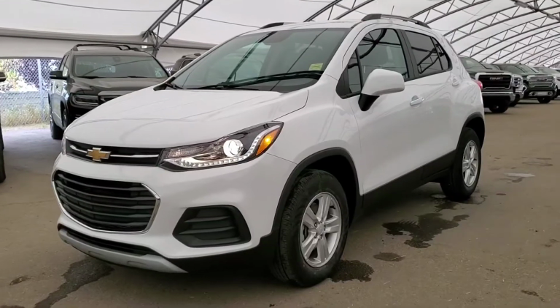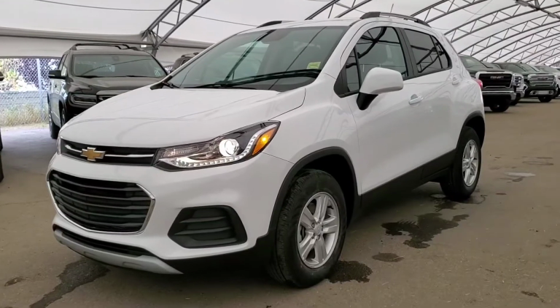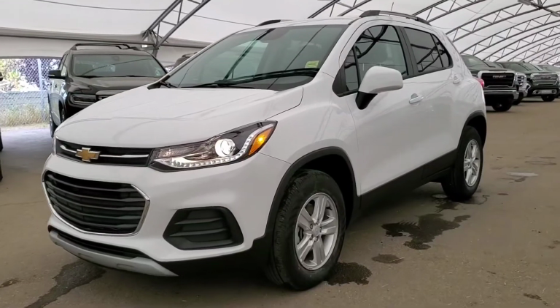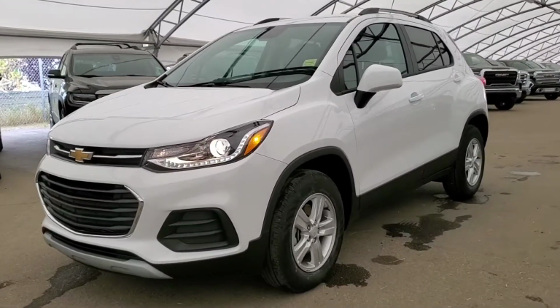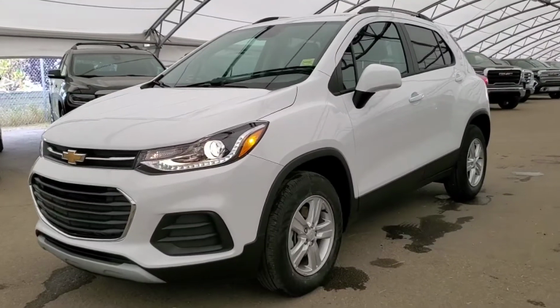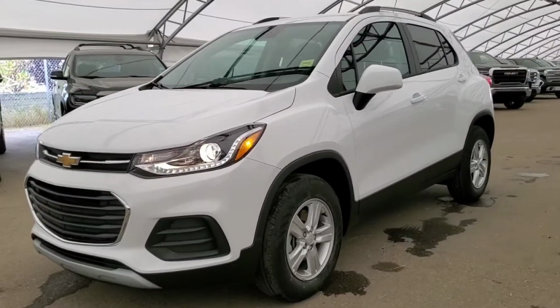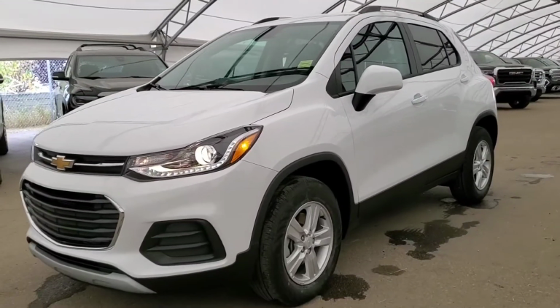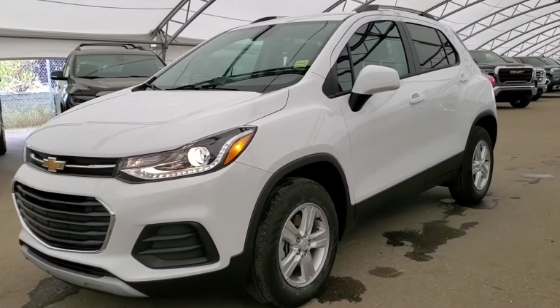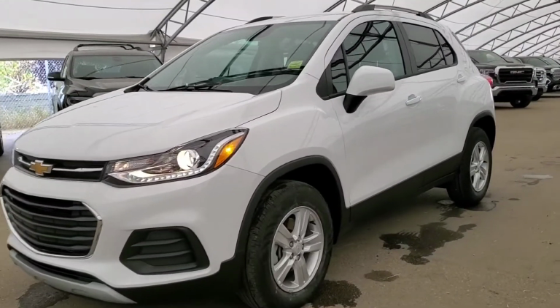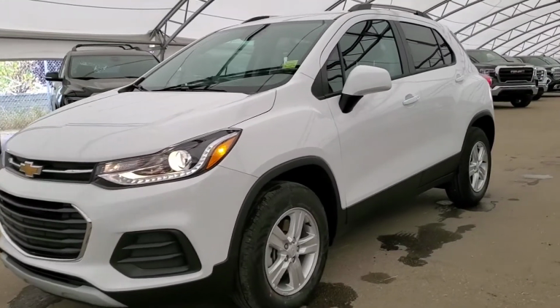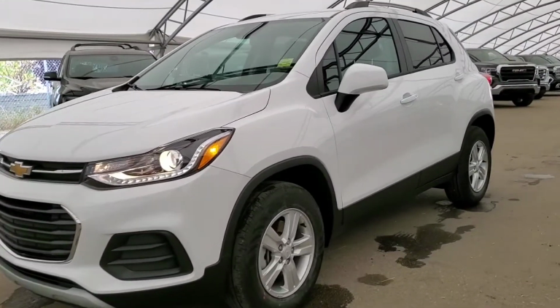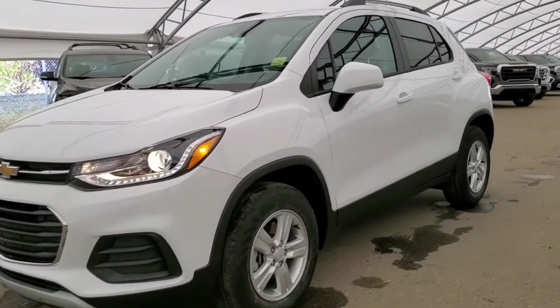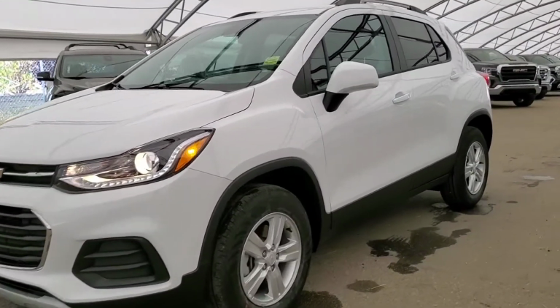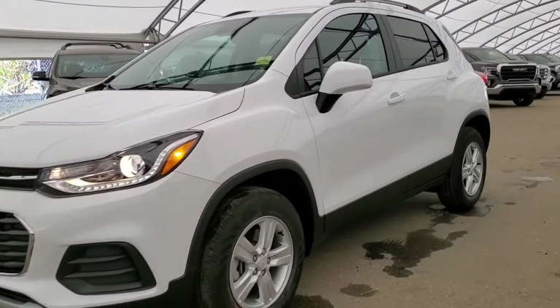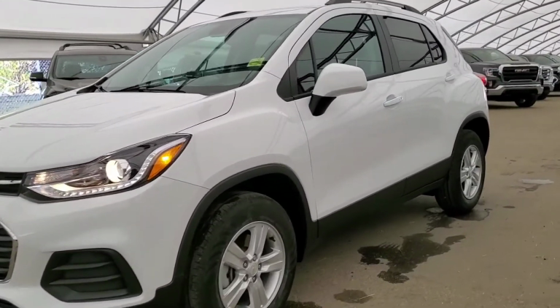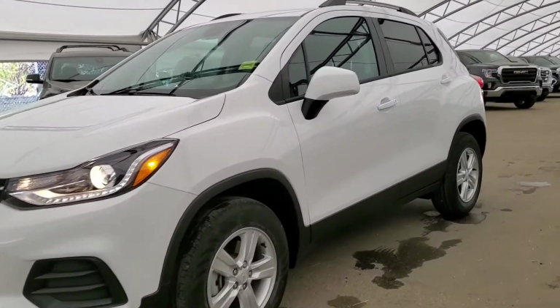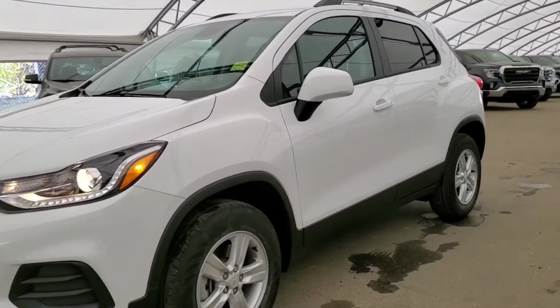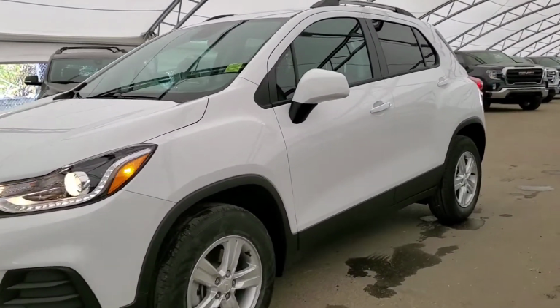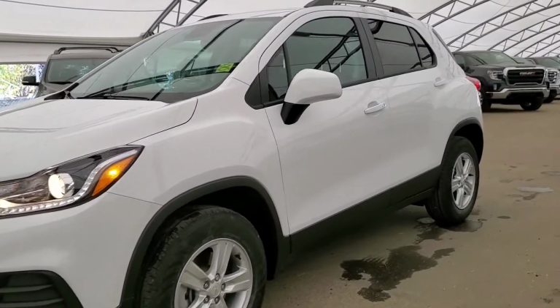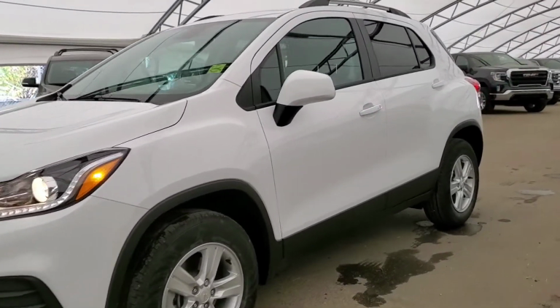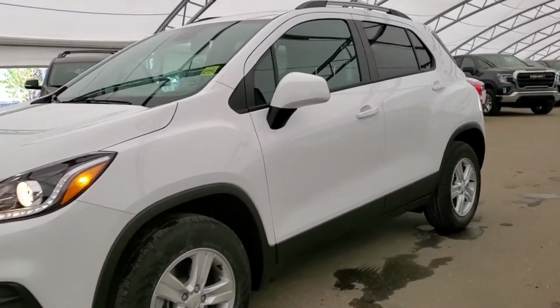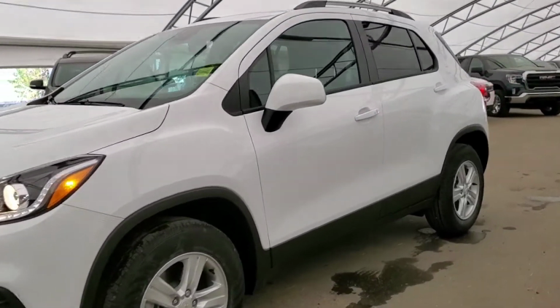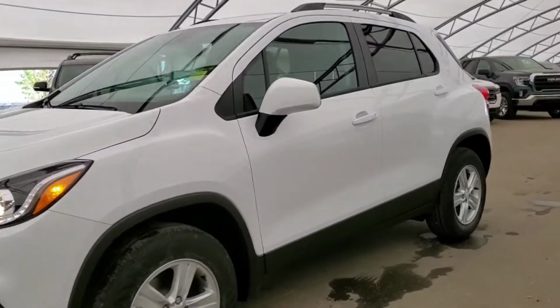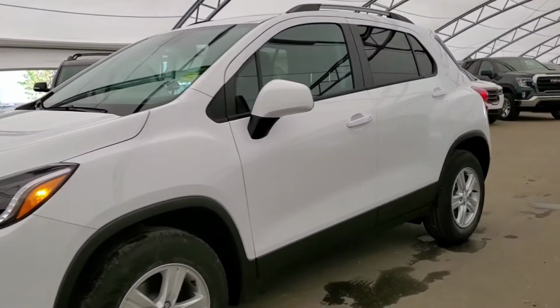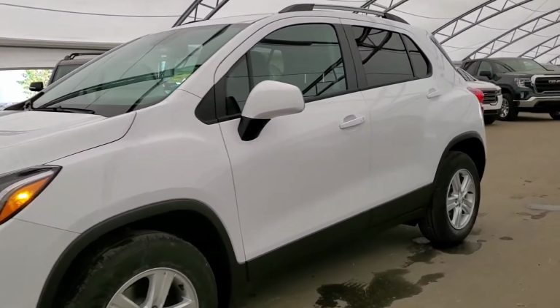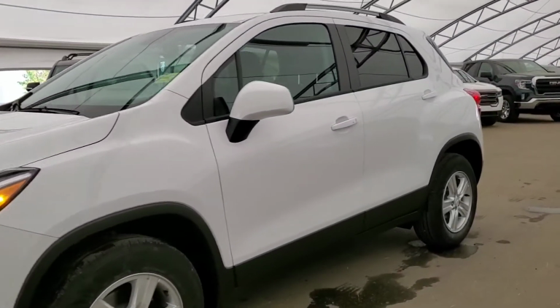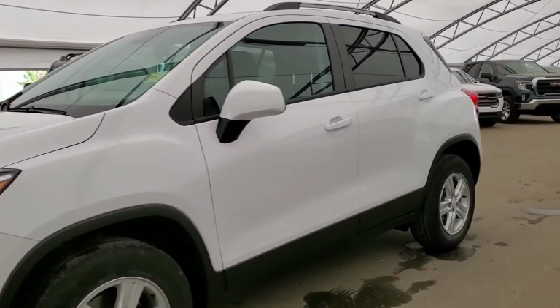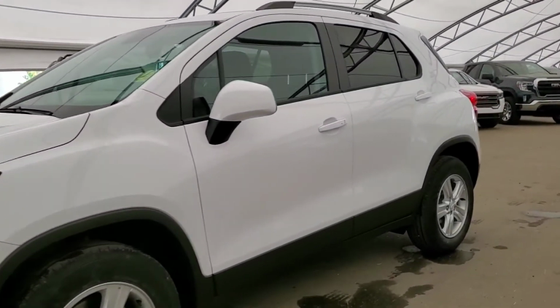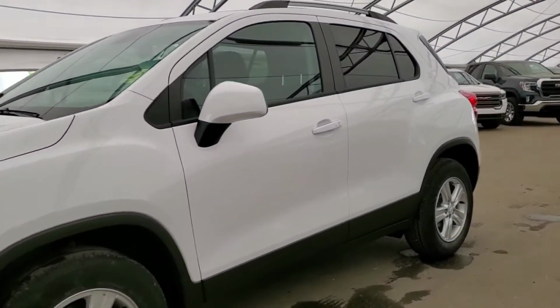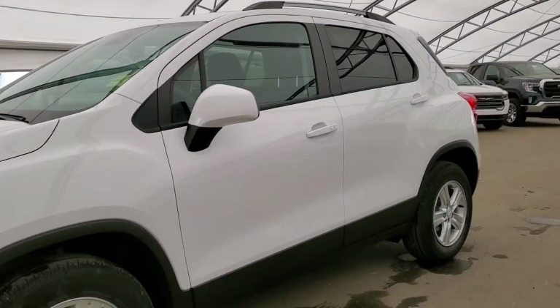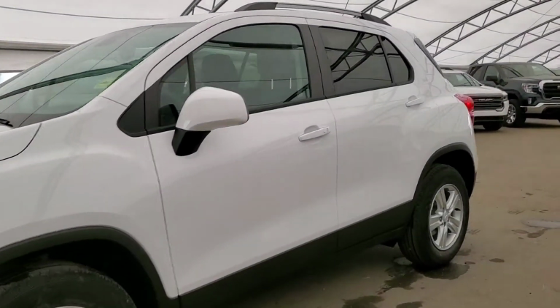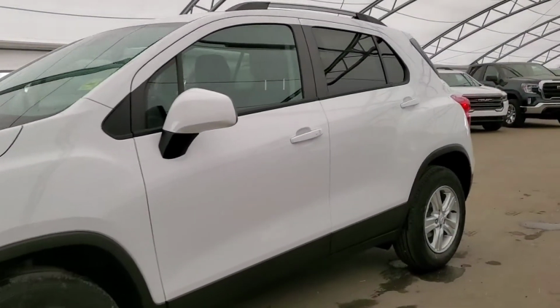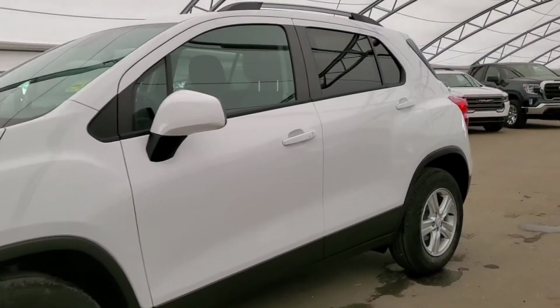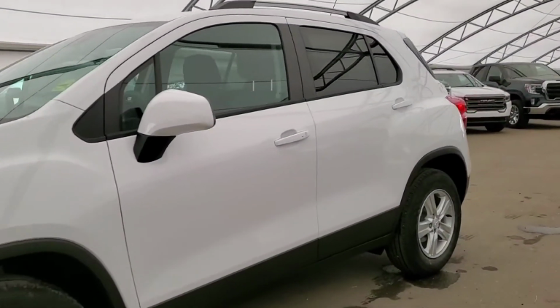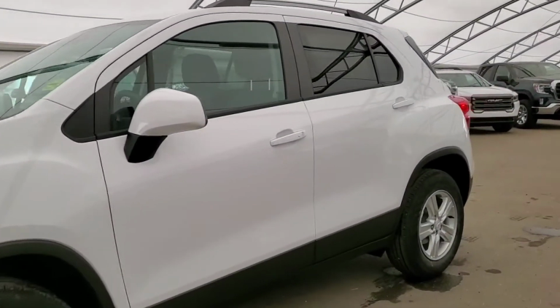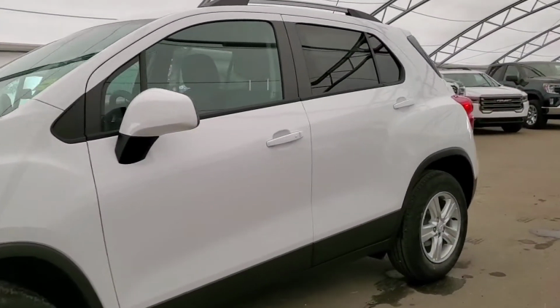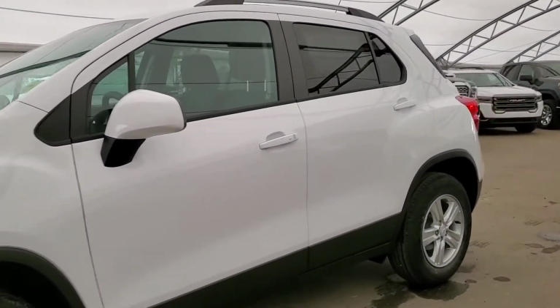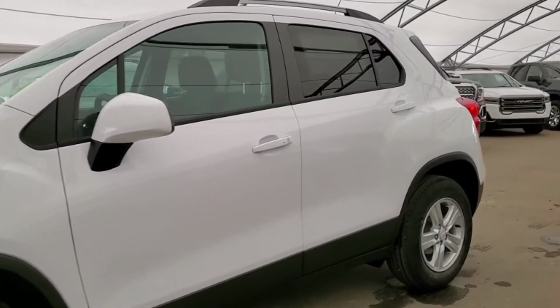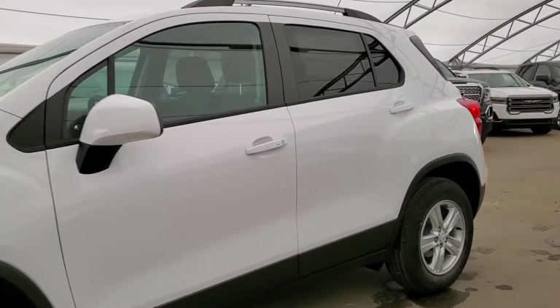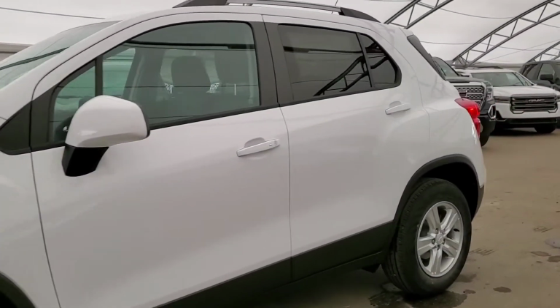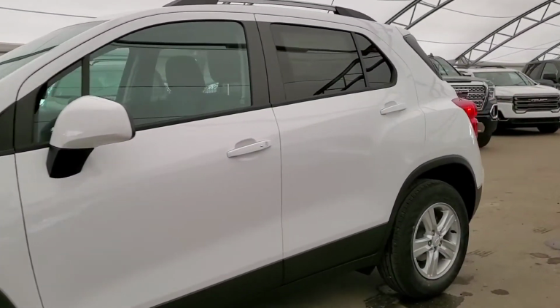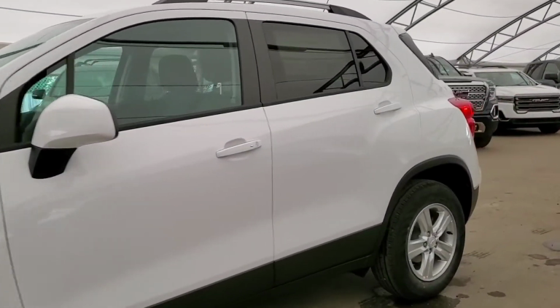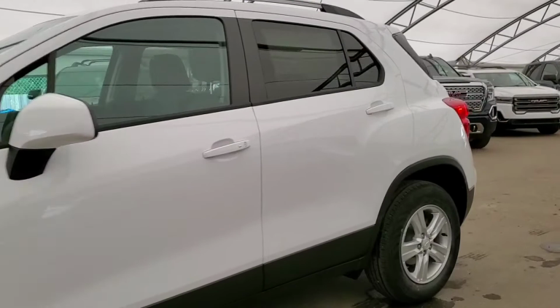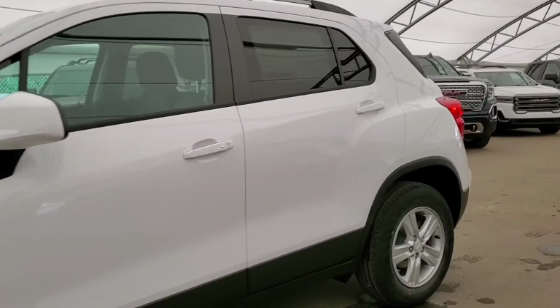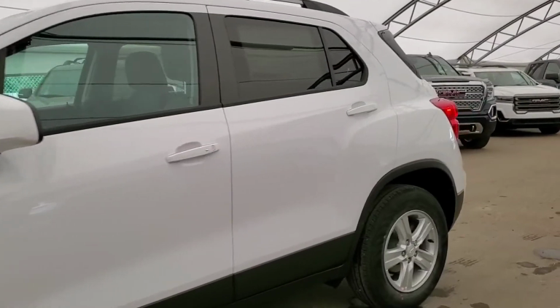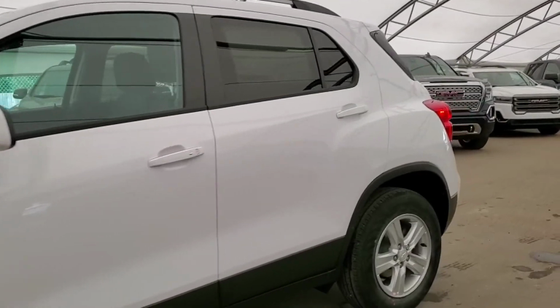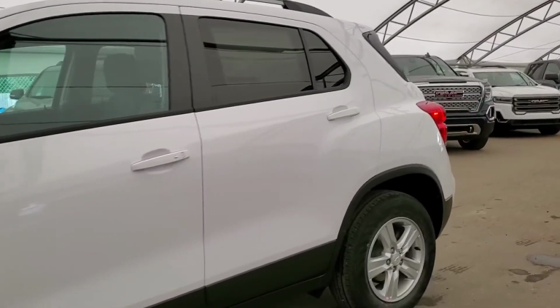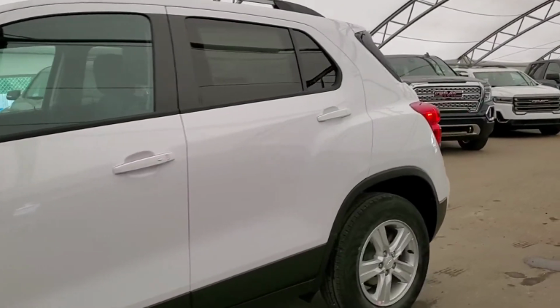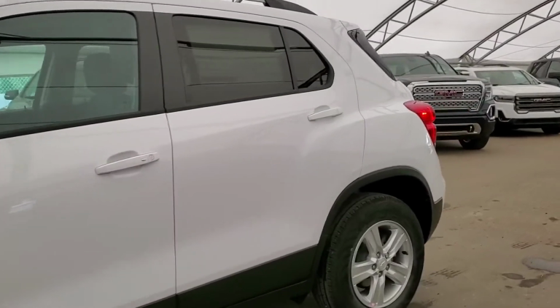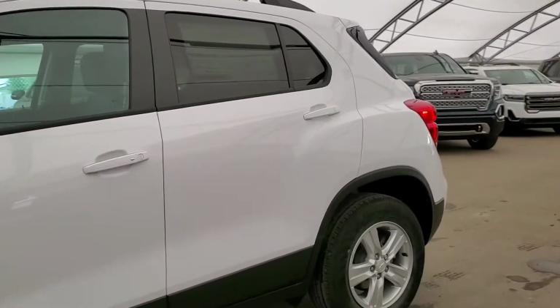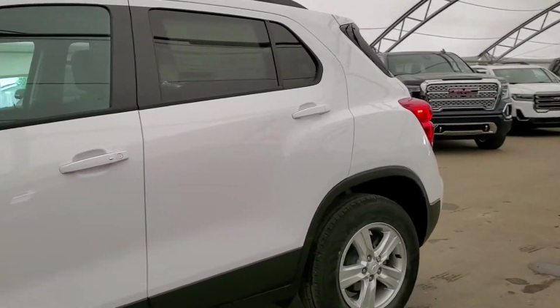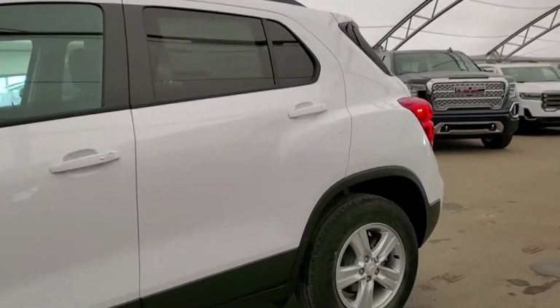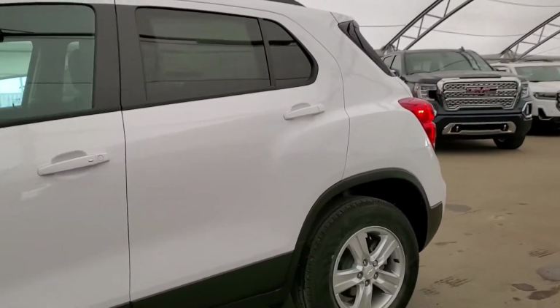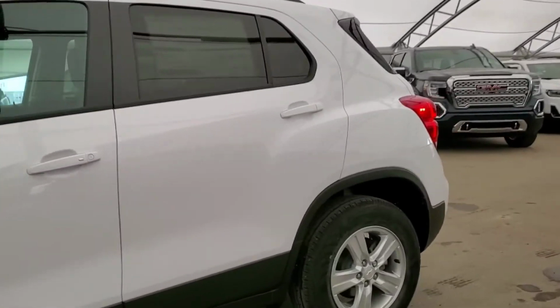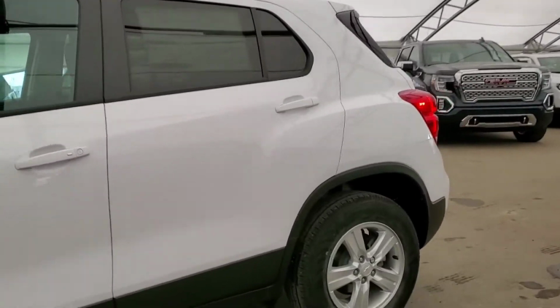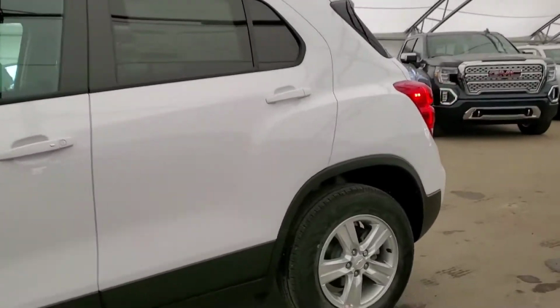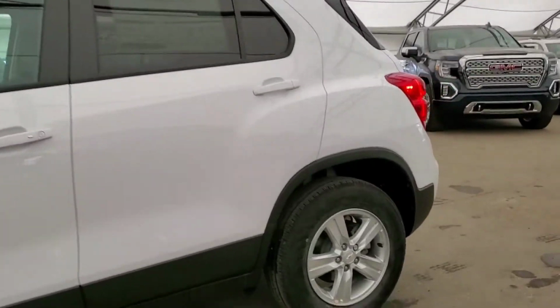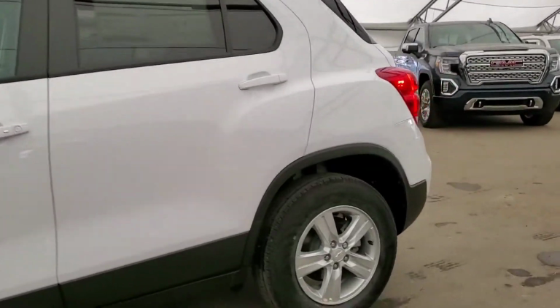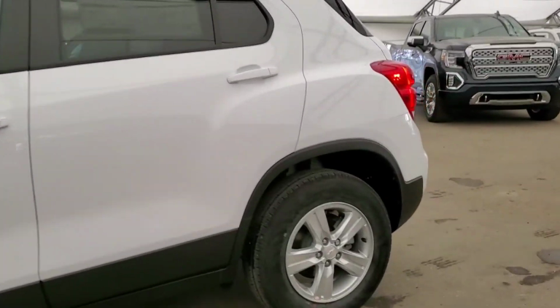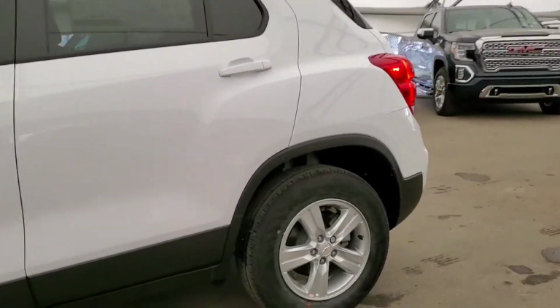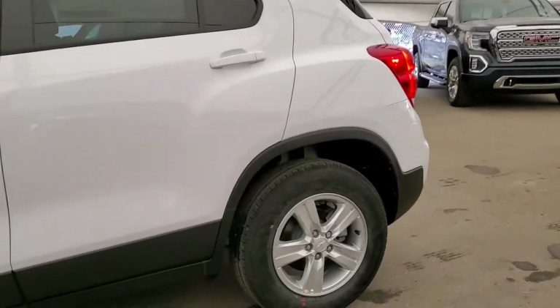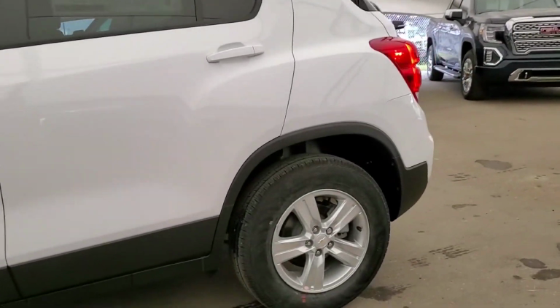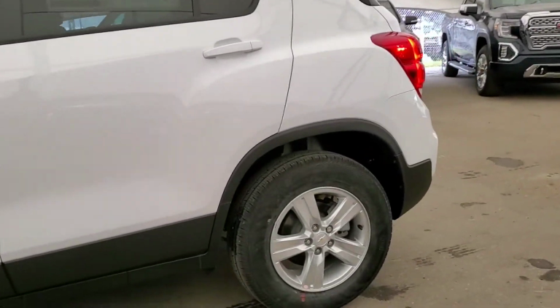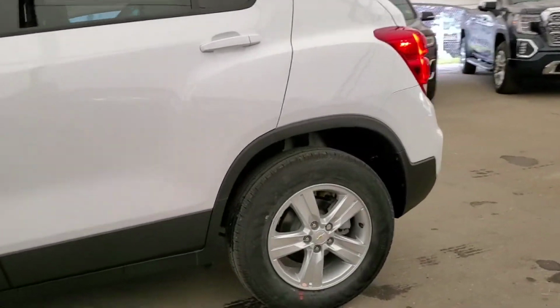Welcome to Davis Chevrolet. This is a brand new 2021 Chevy Trax LT in white.